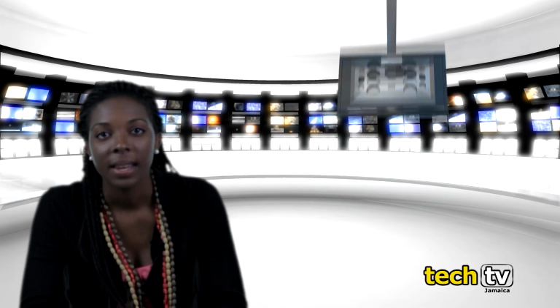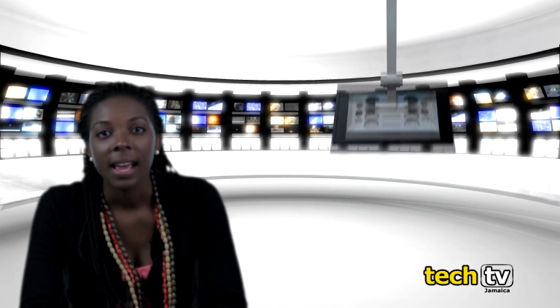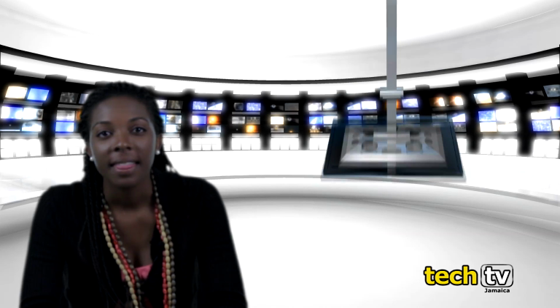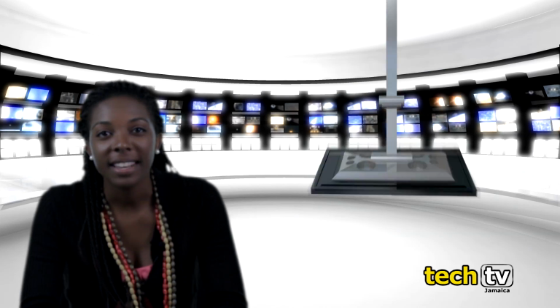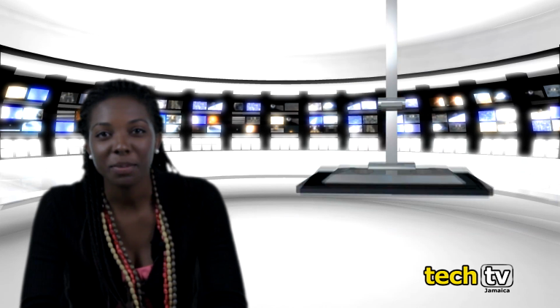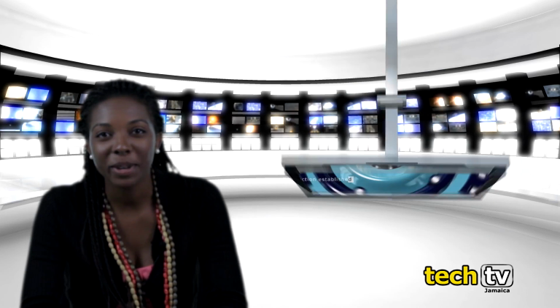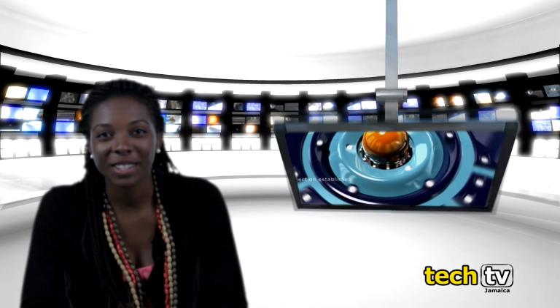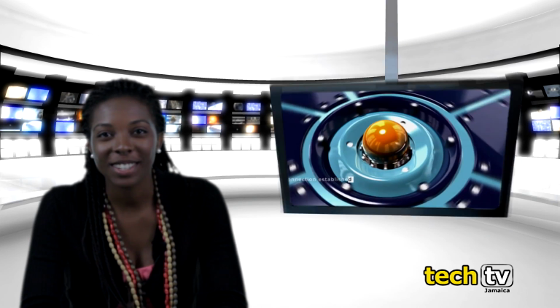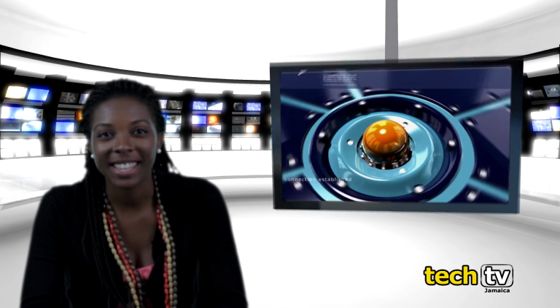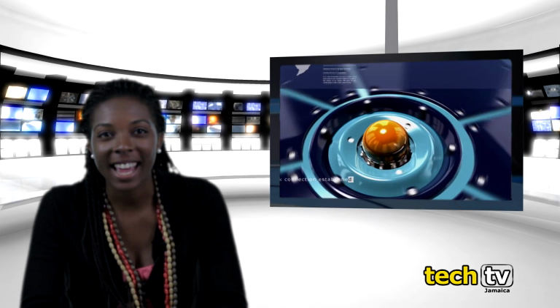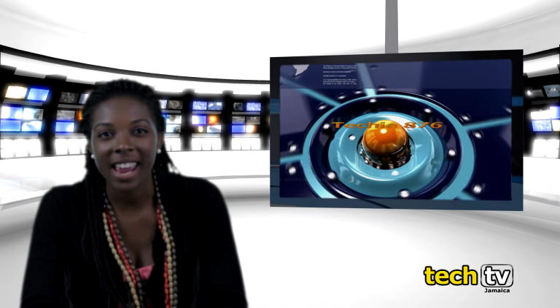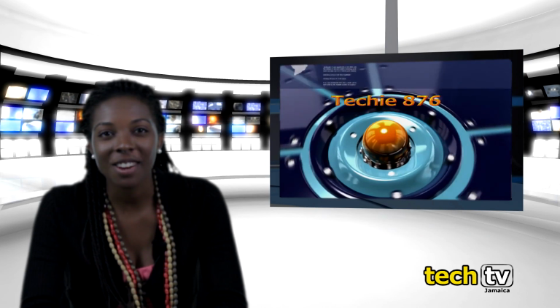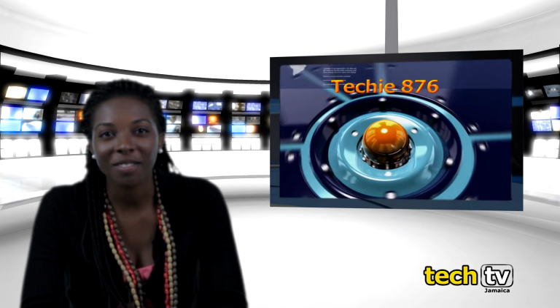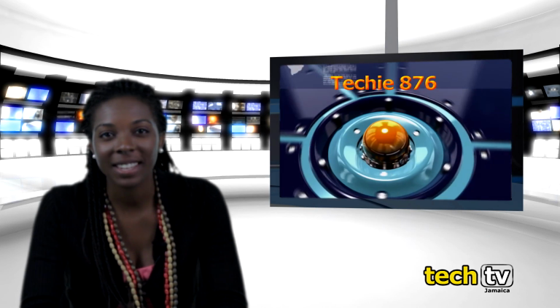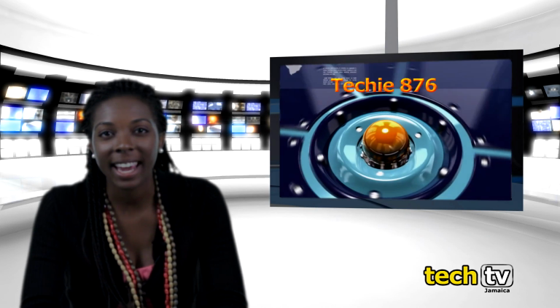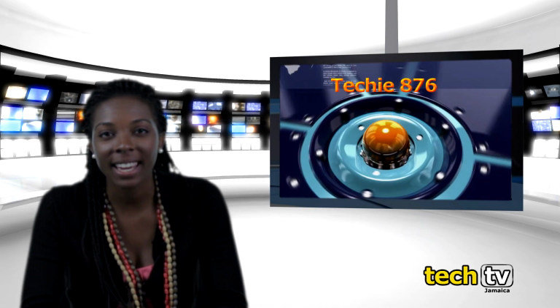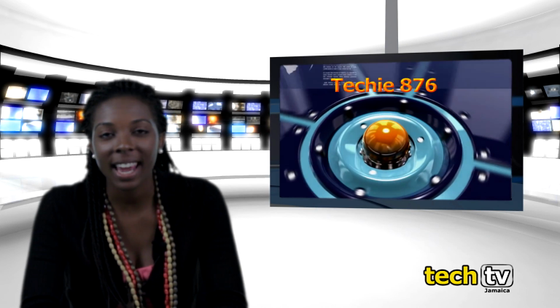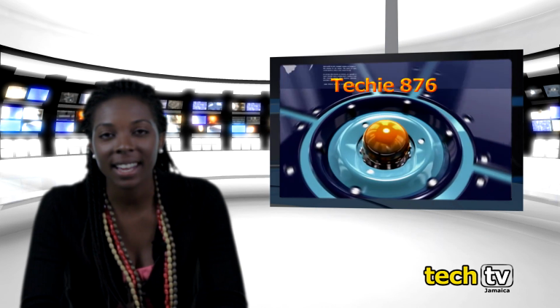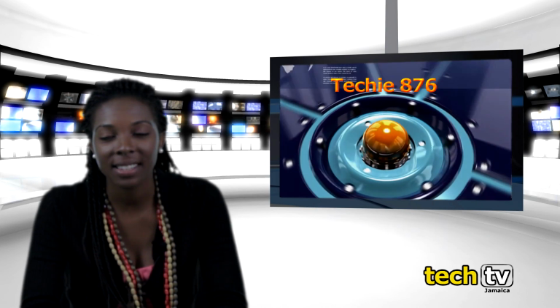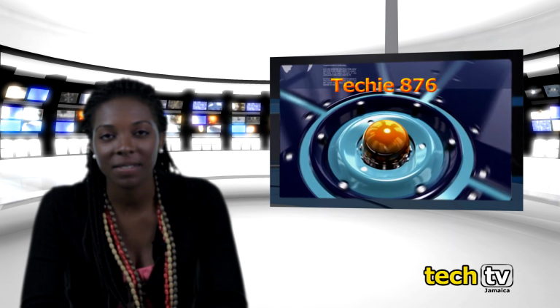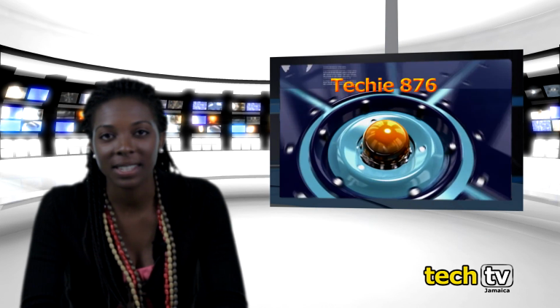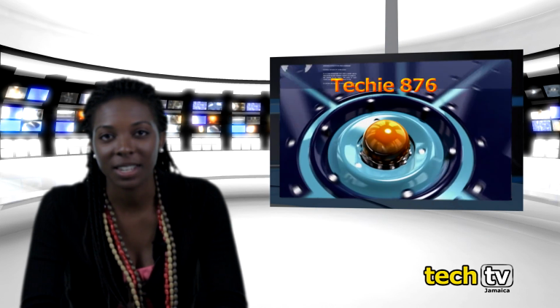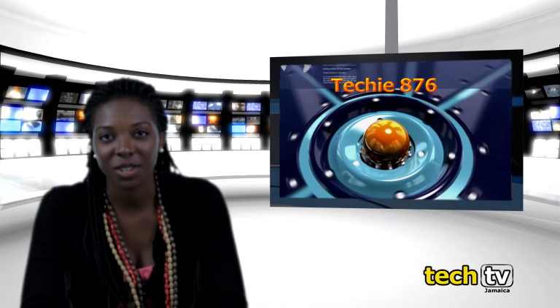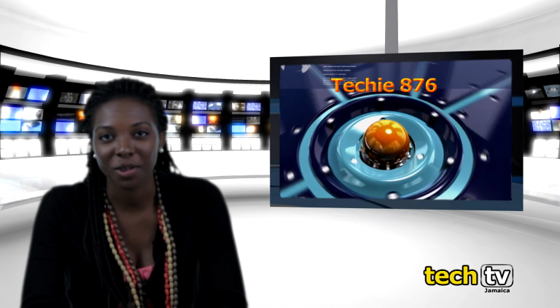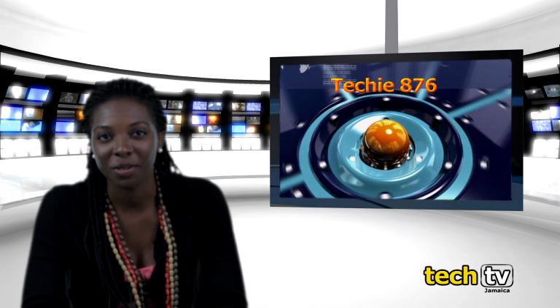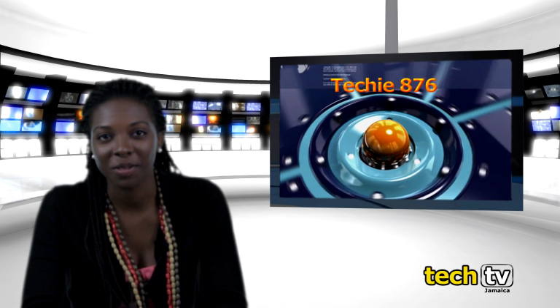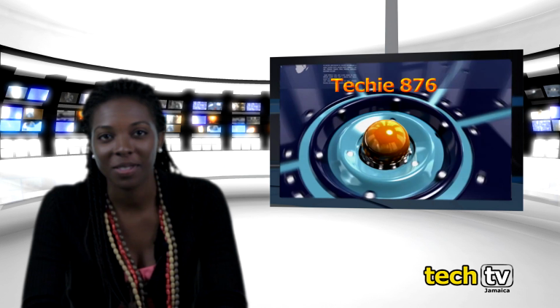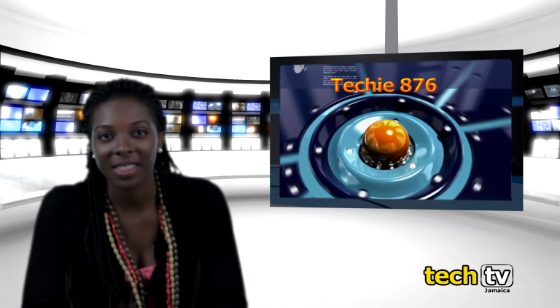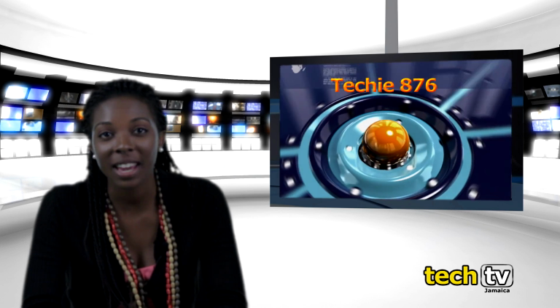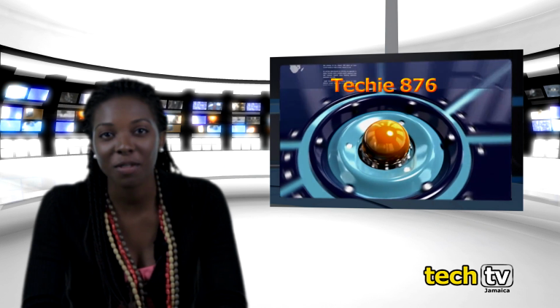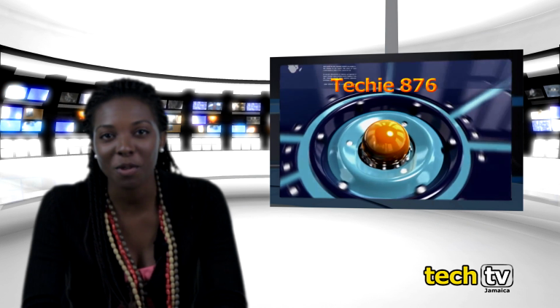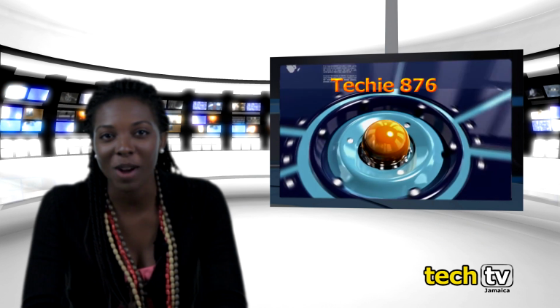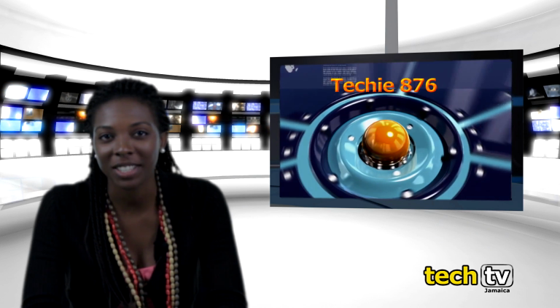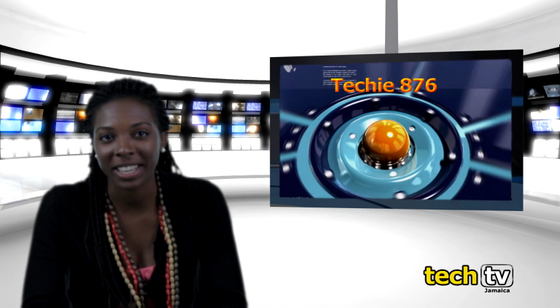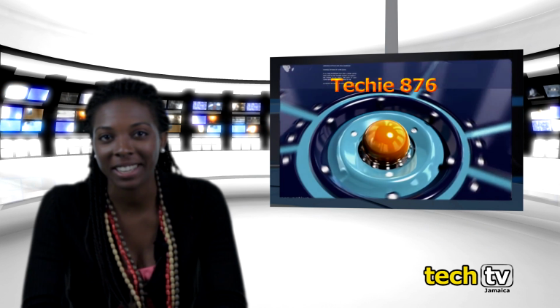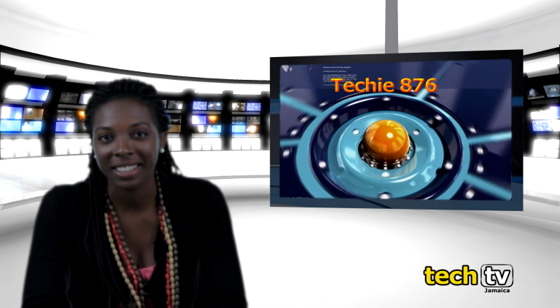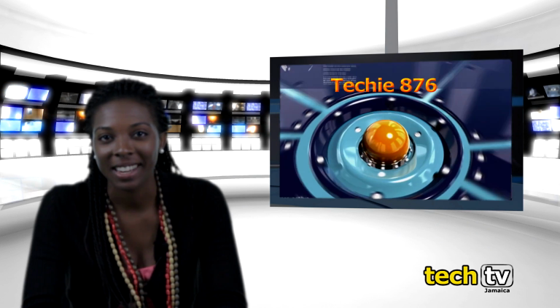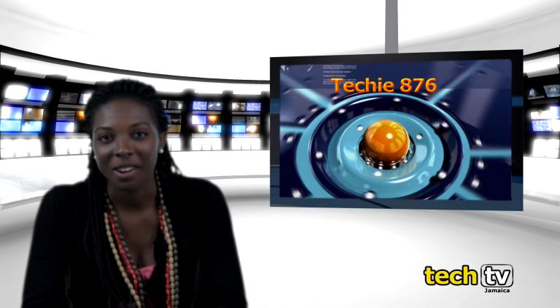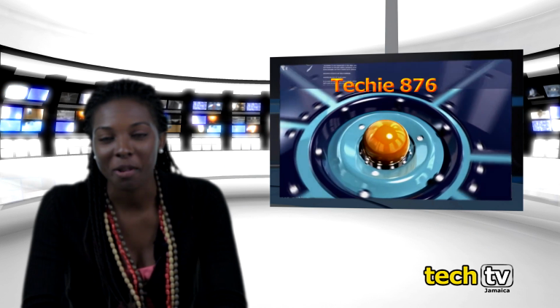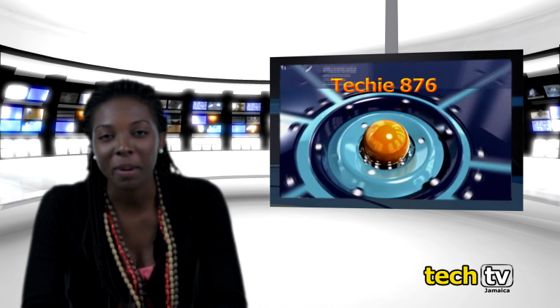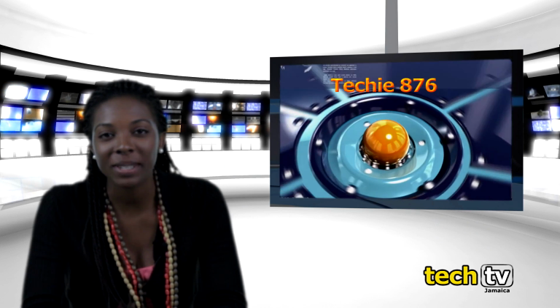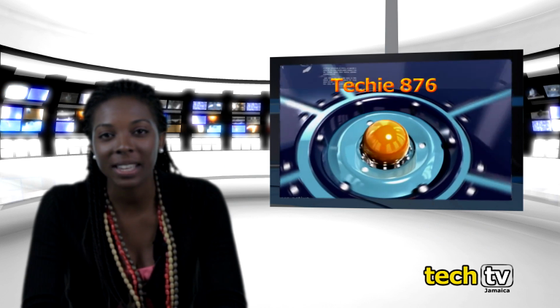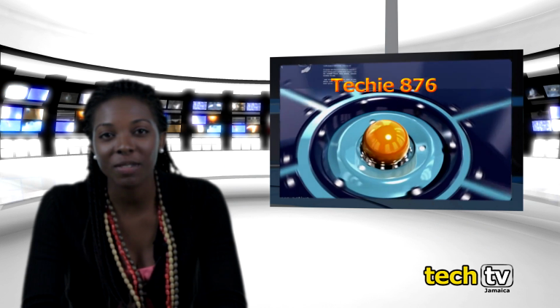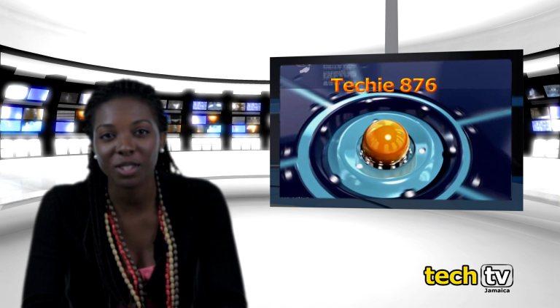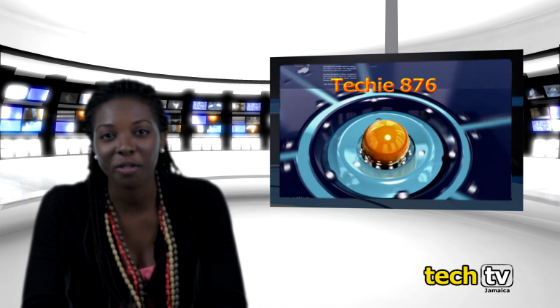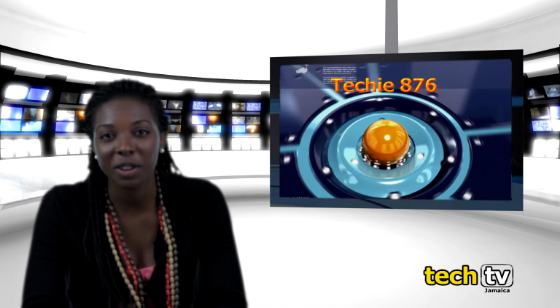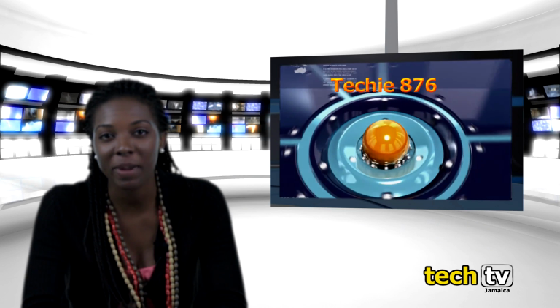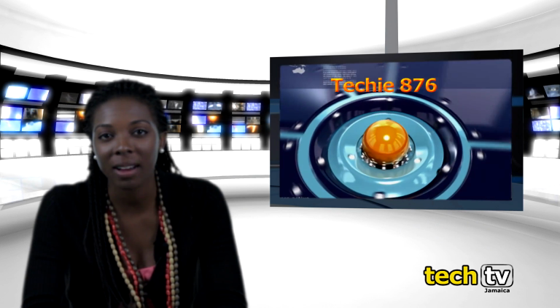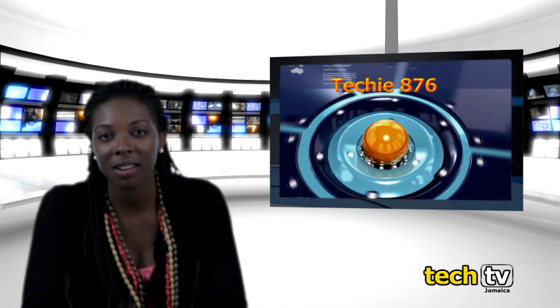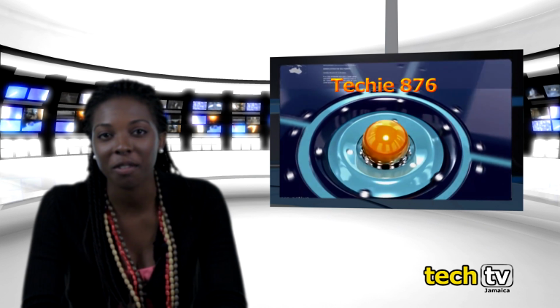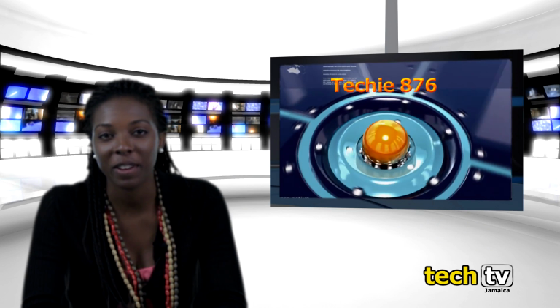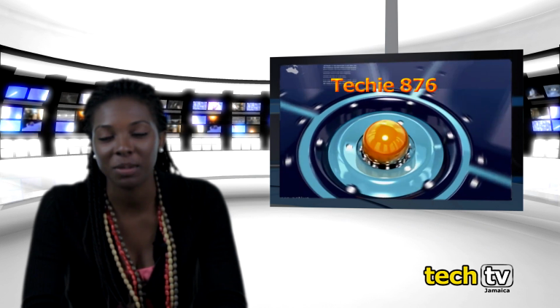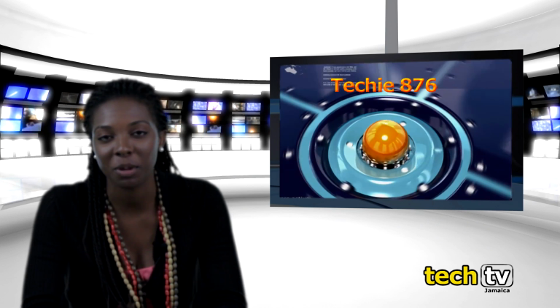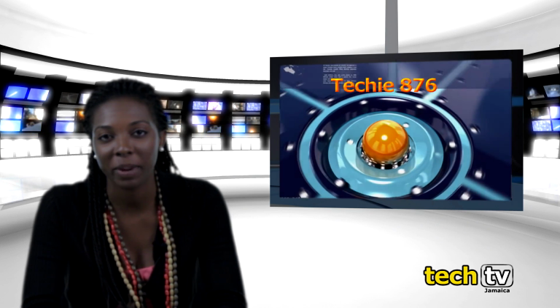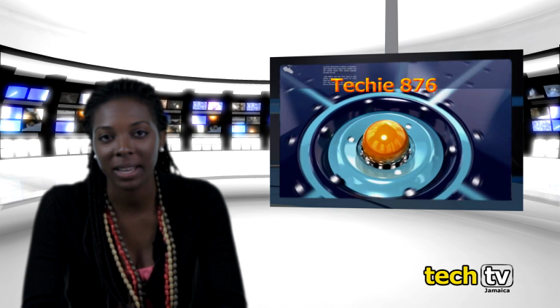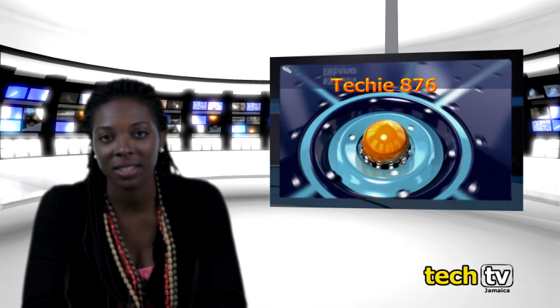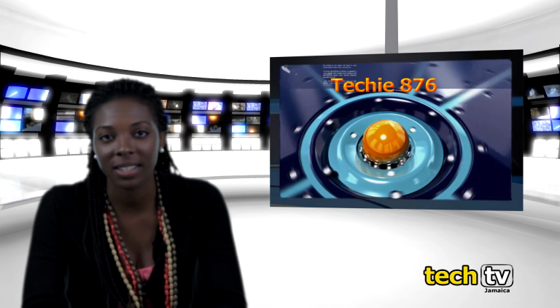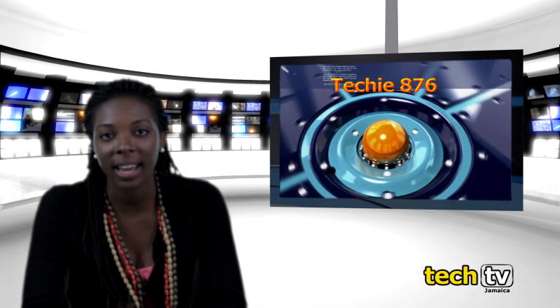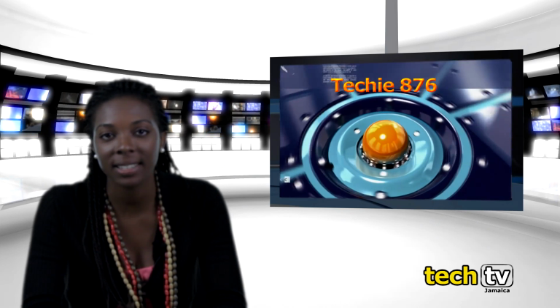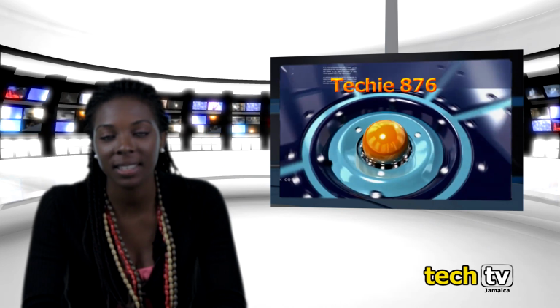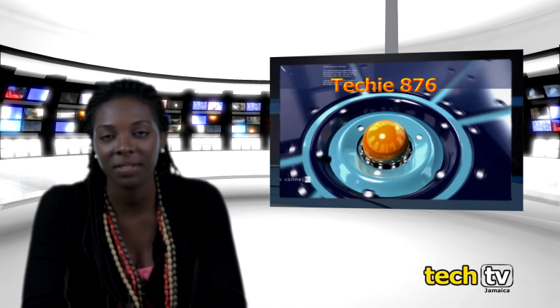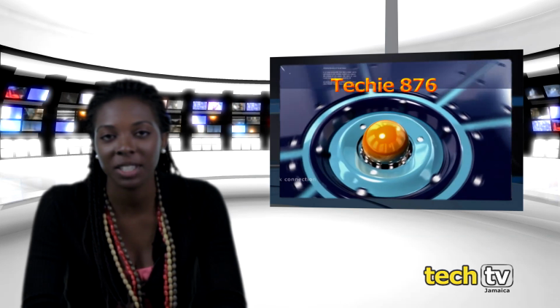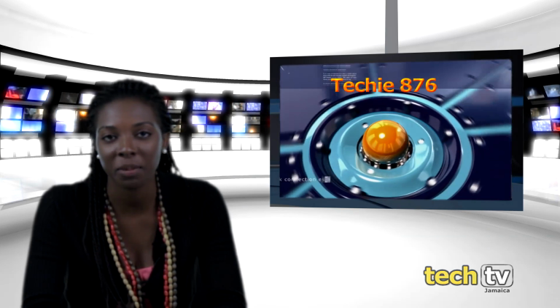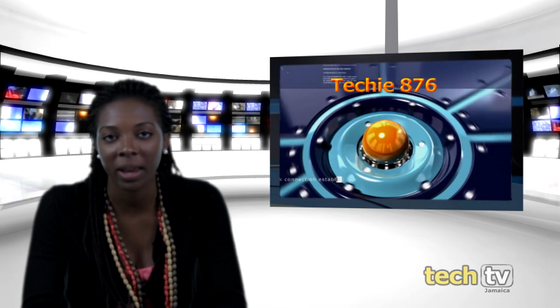This brings us to the end of the Techie876 show. Thank you for watching. Remember to give us your feedback on our Facebook page, Tech TV Jamaica.